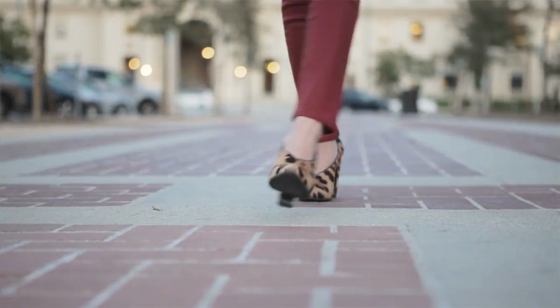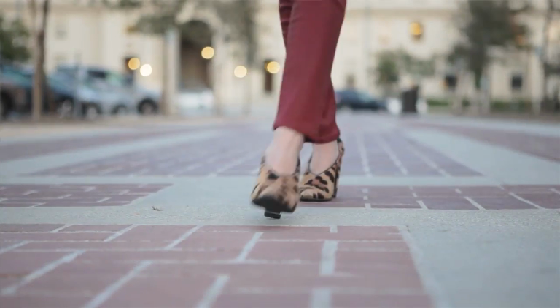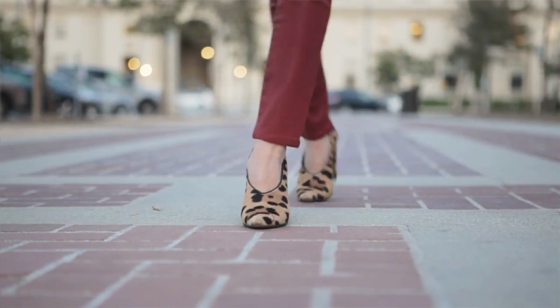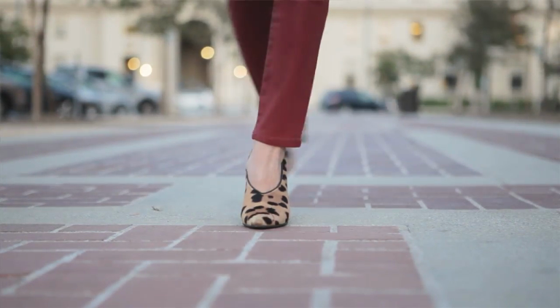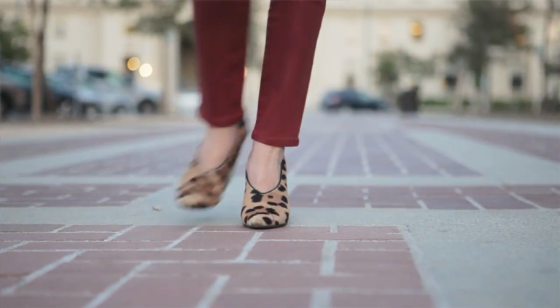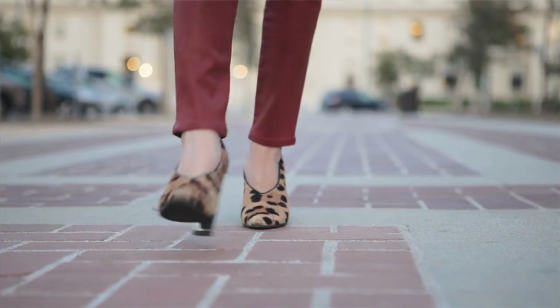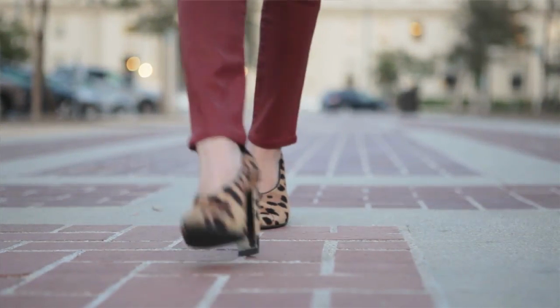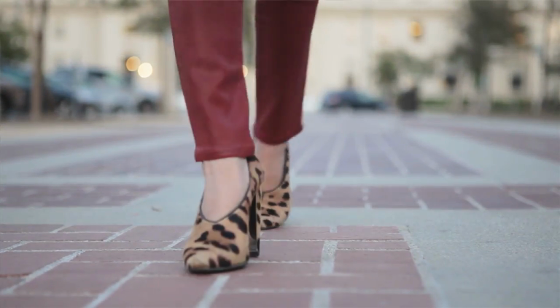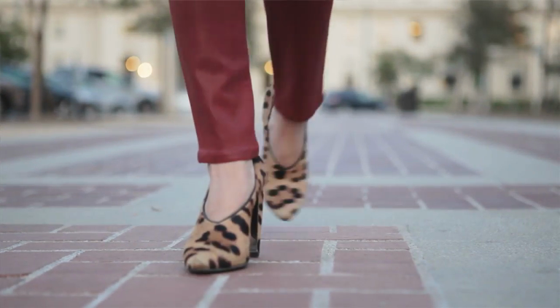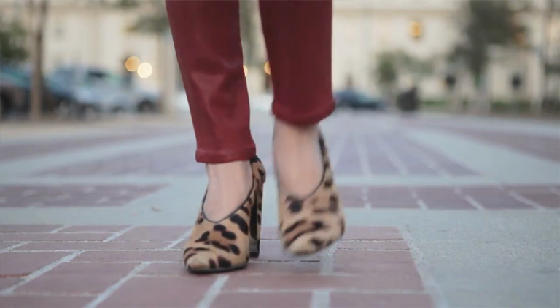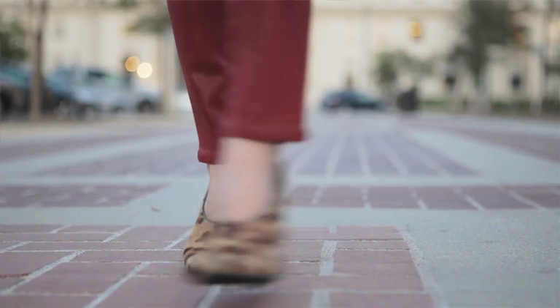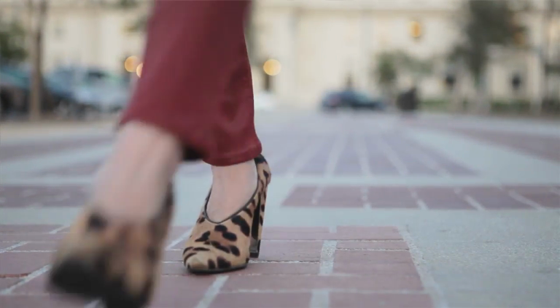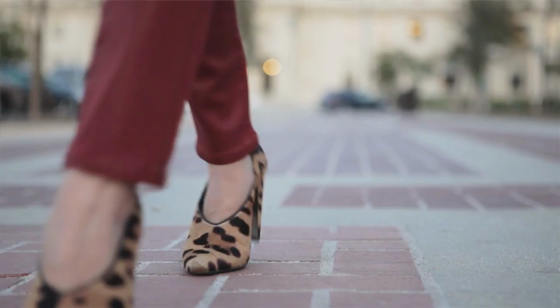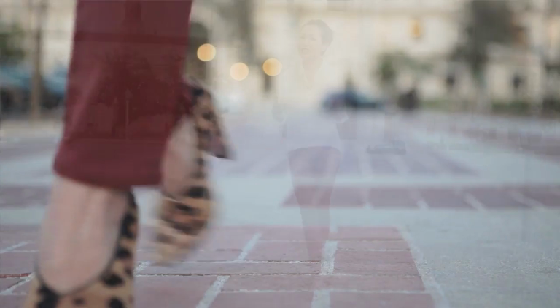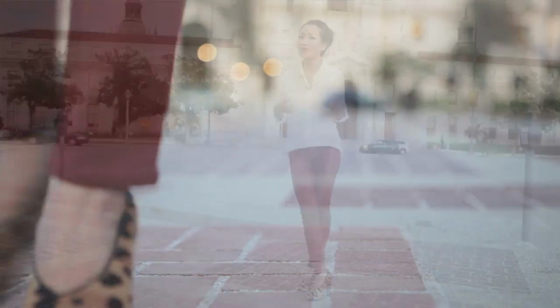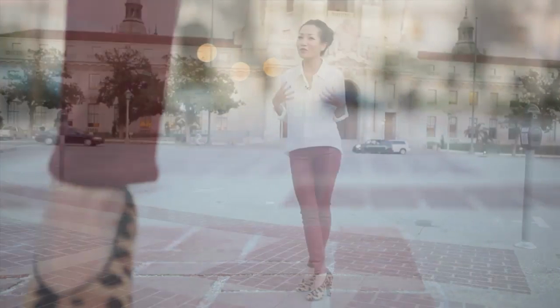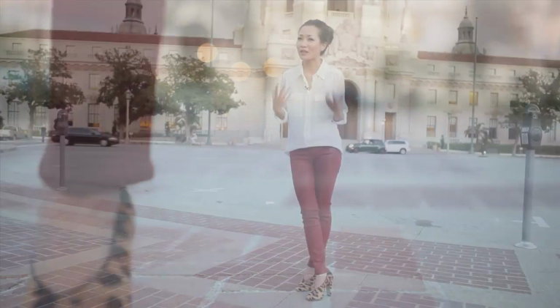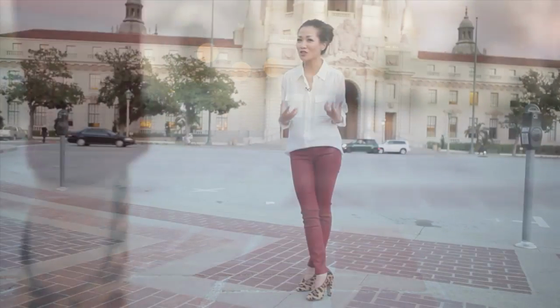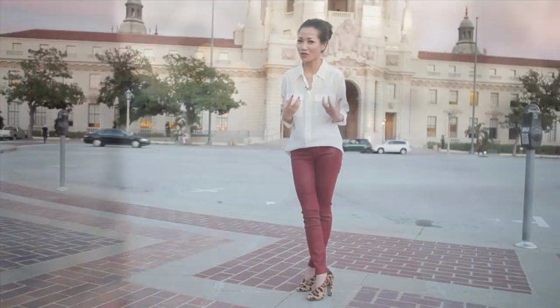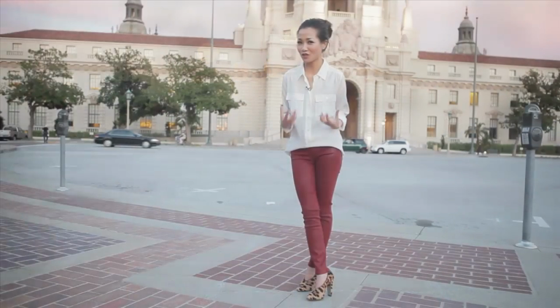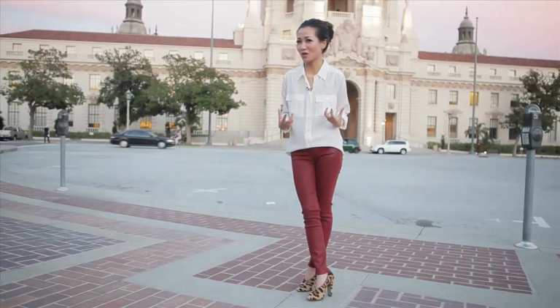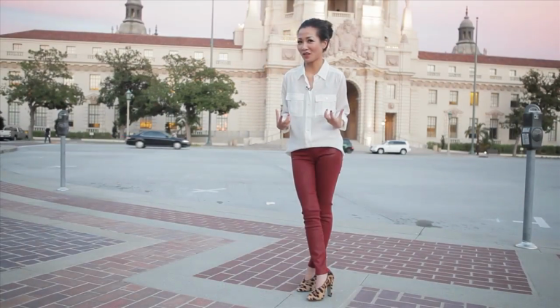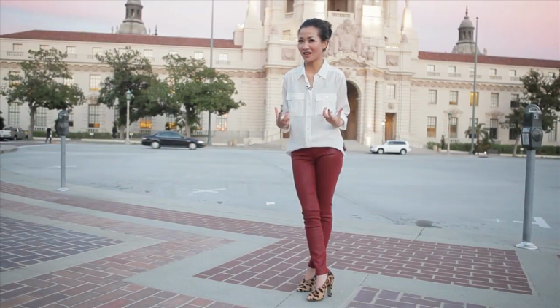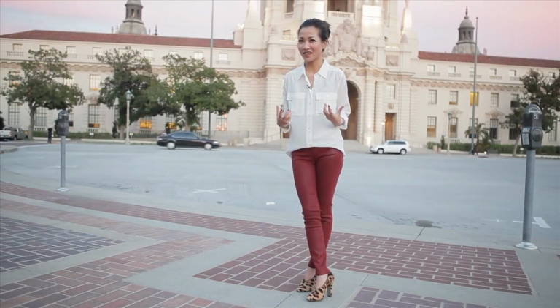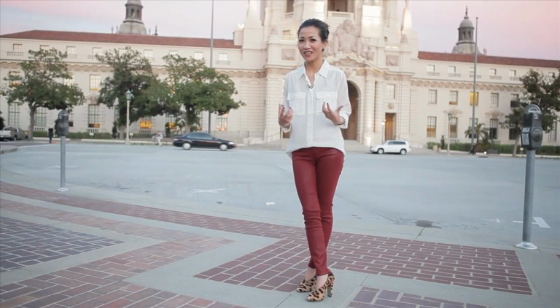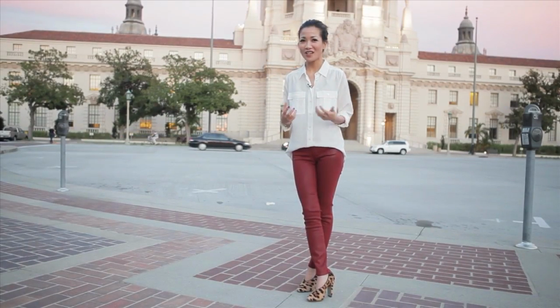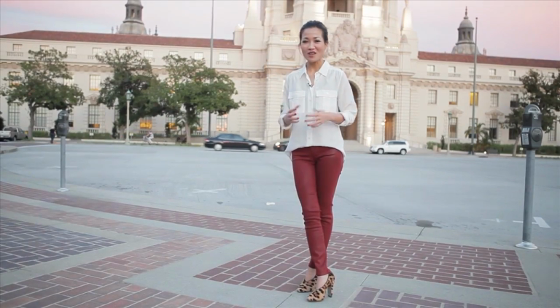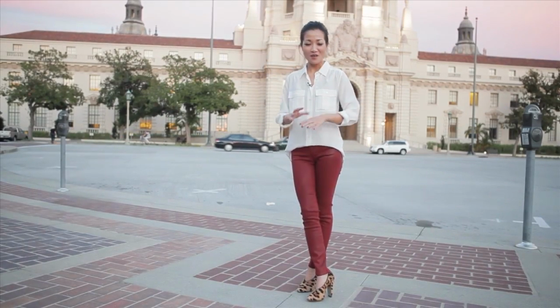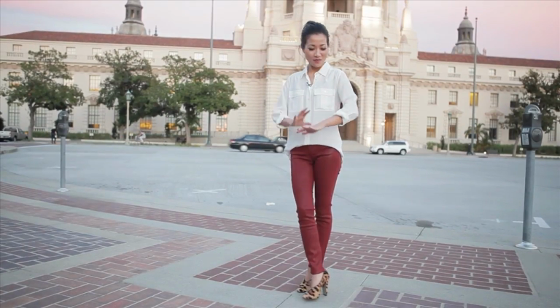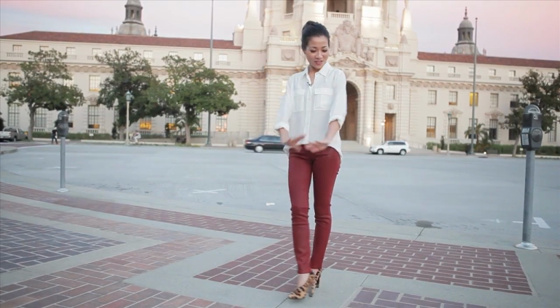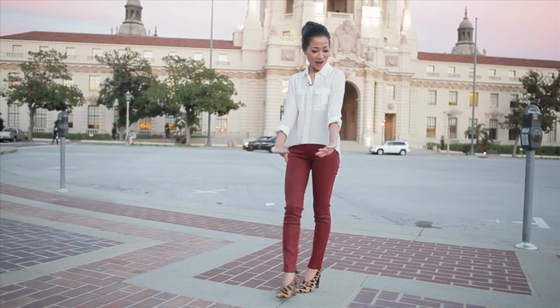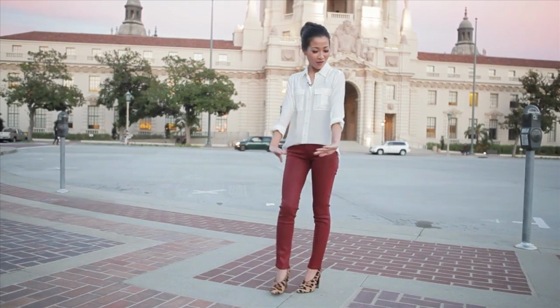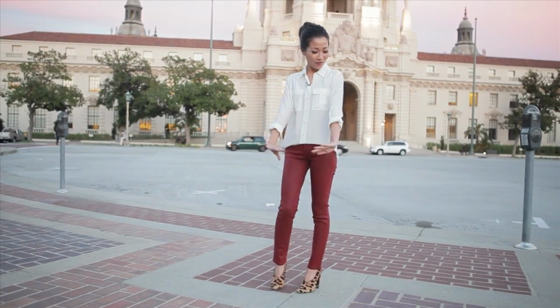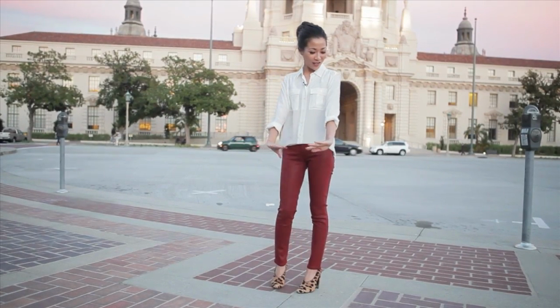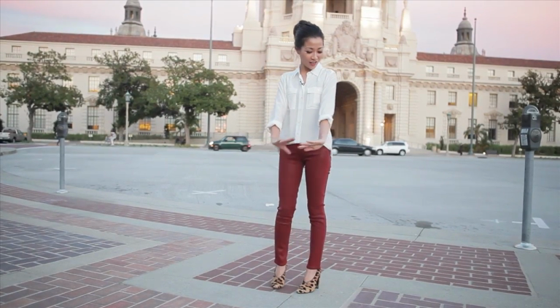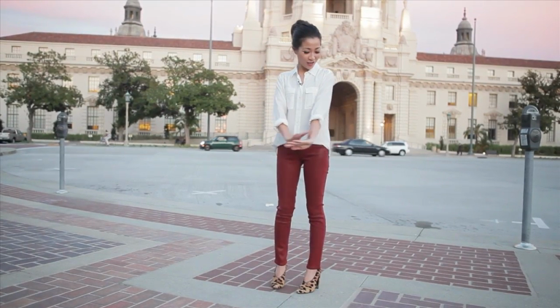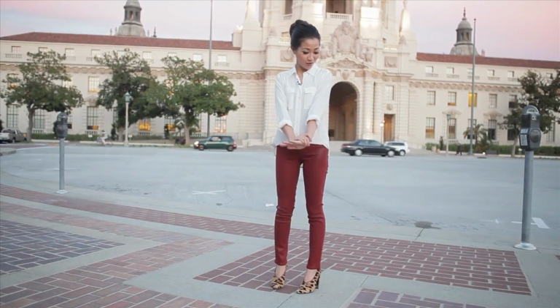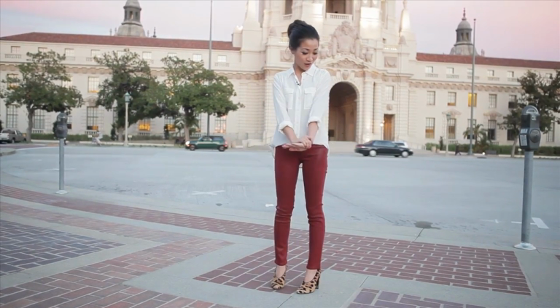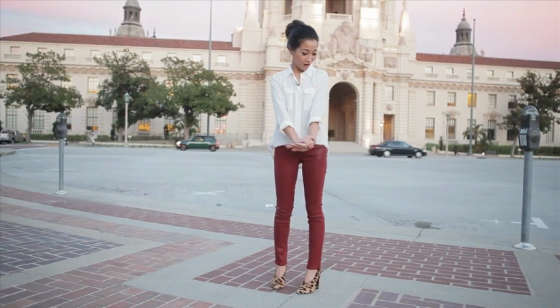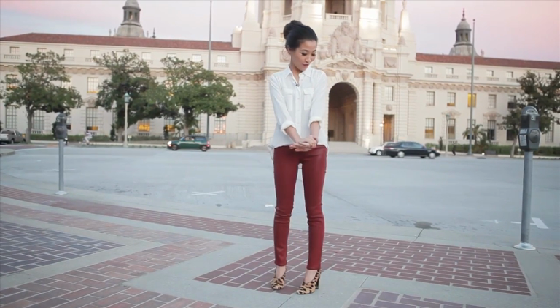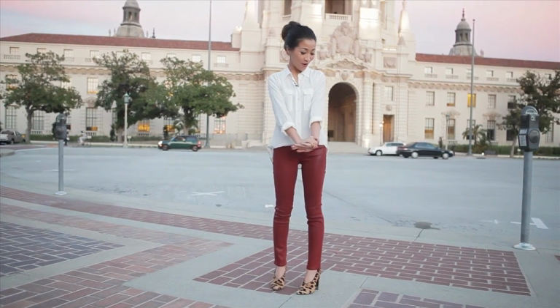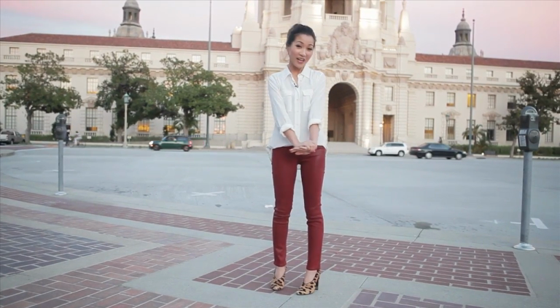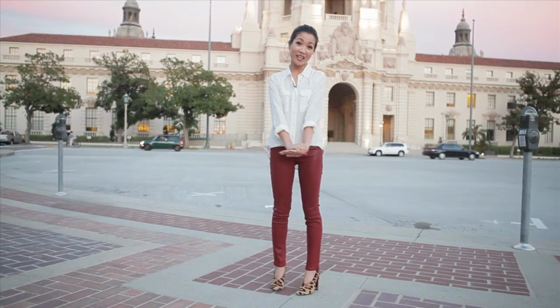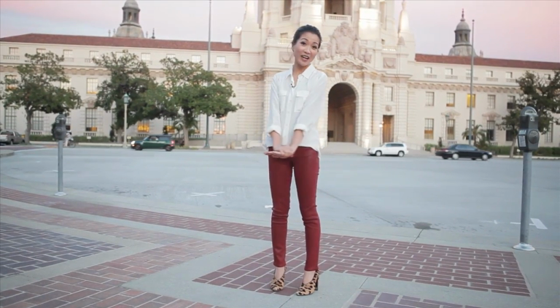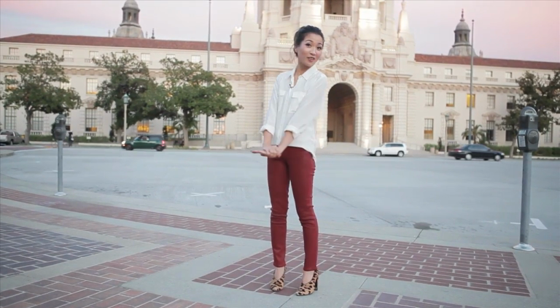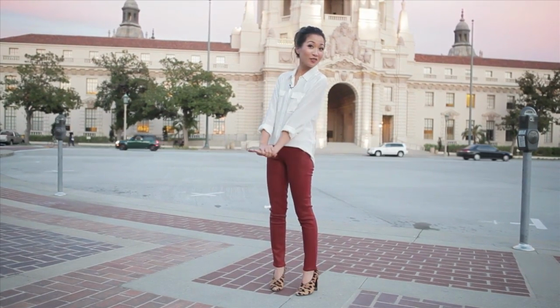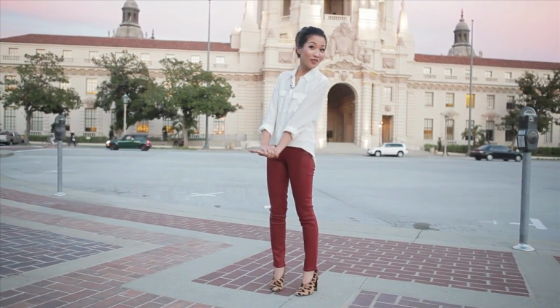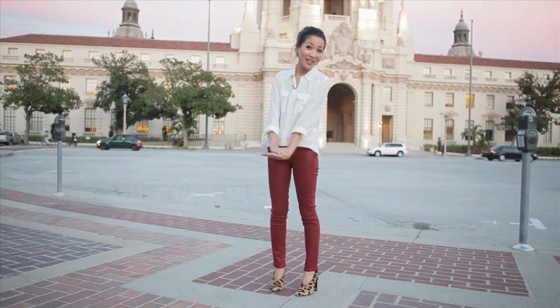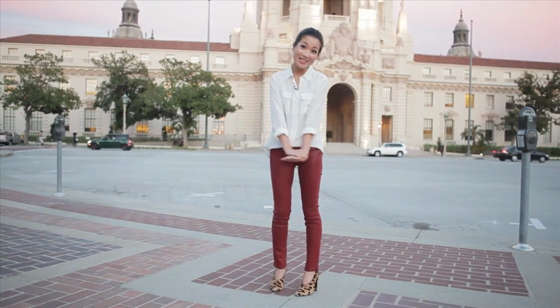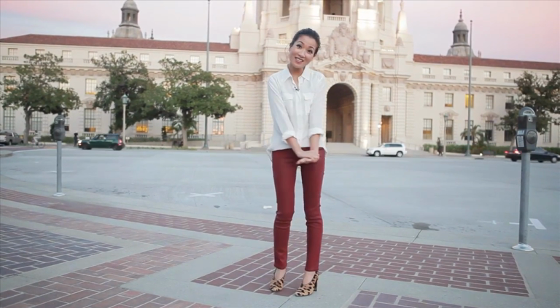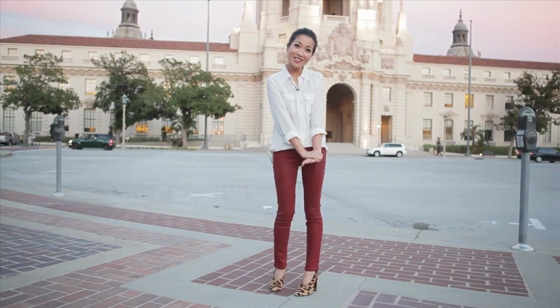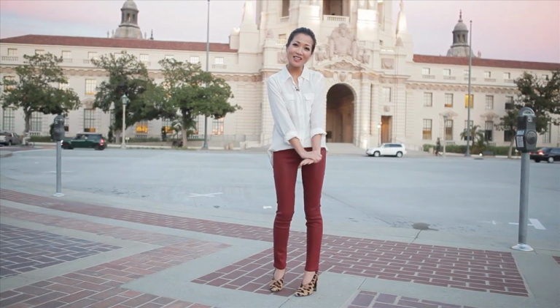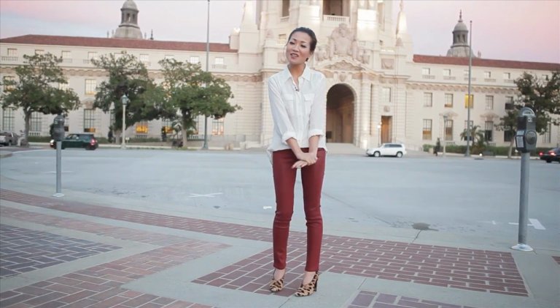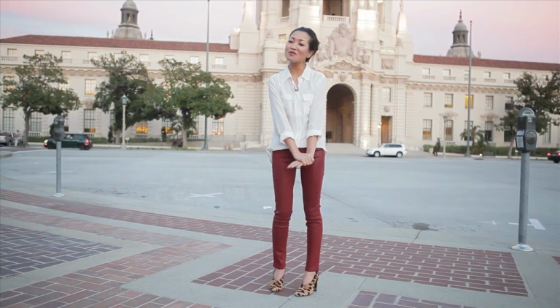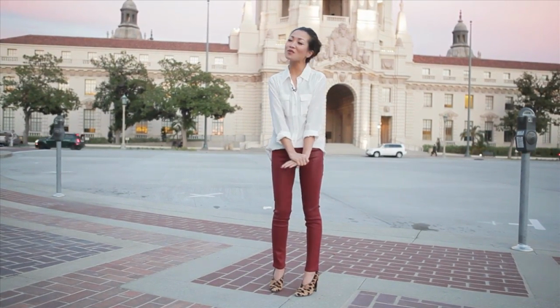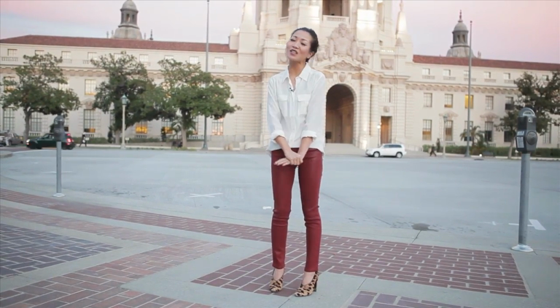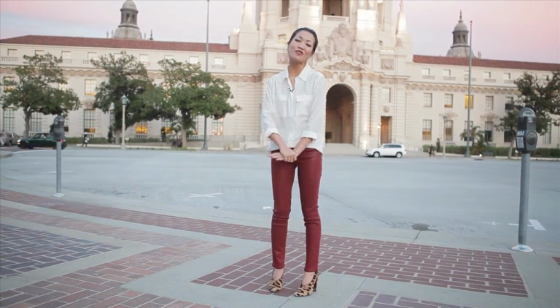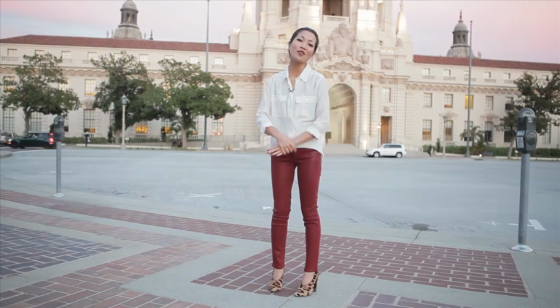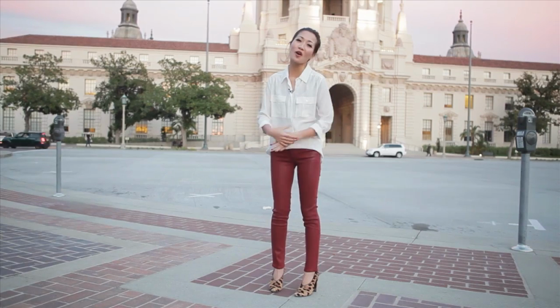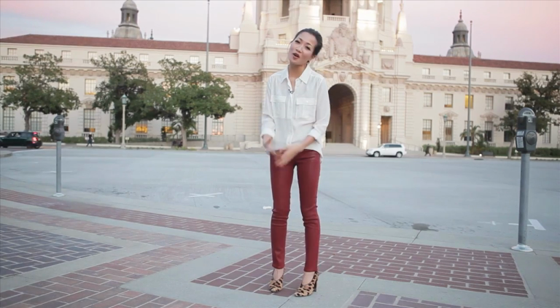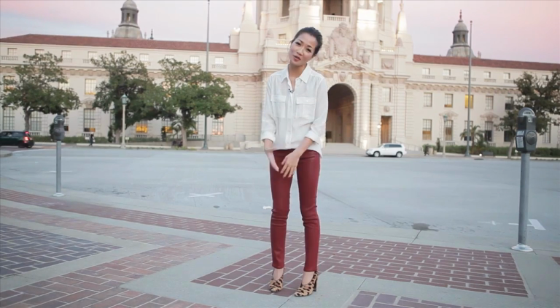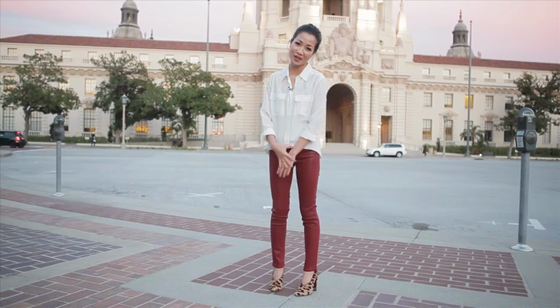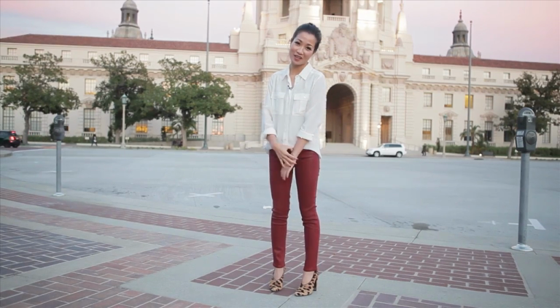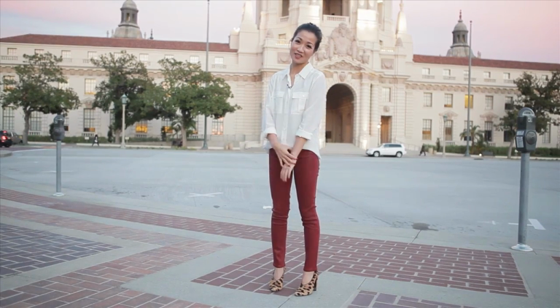It just adds a sense of adventure to our look. This outfit is great for hanging out with friends and really for all occasions.